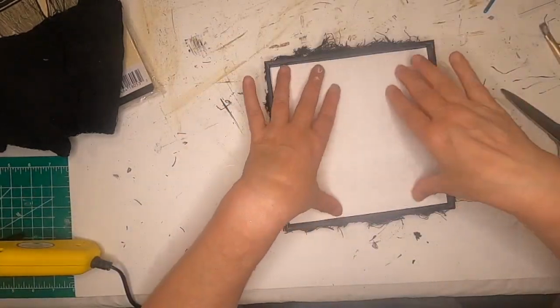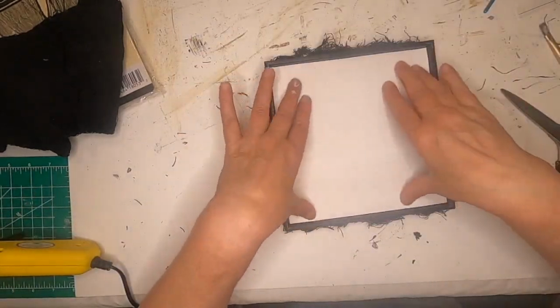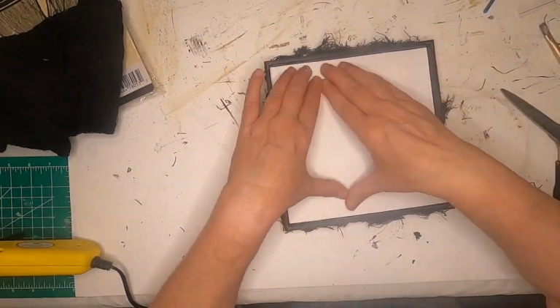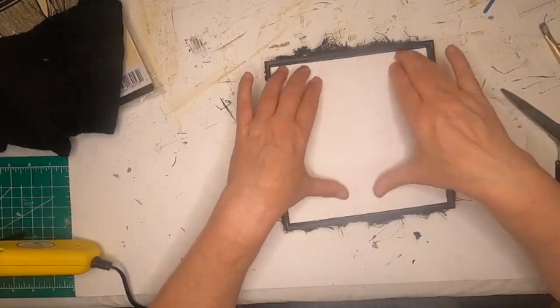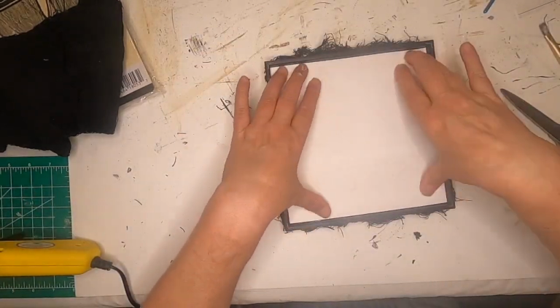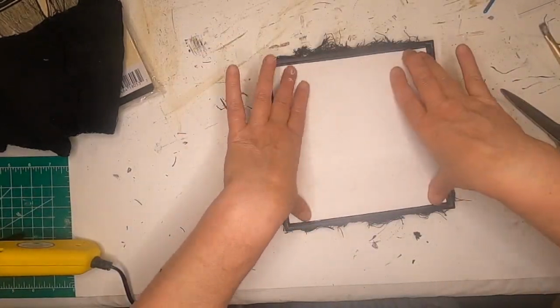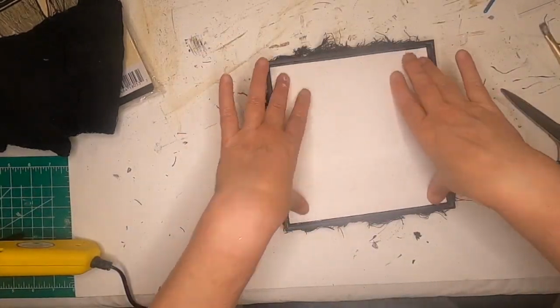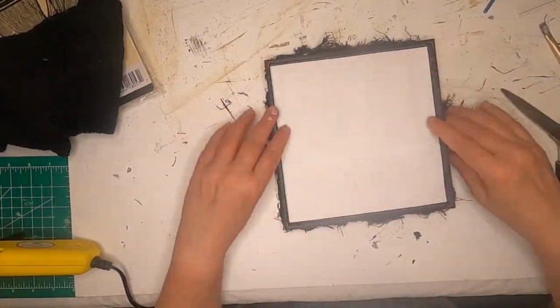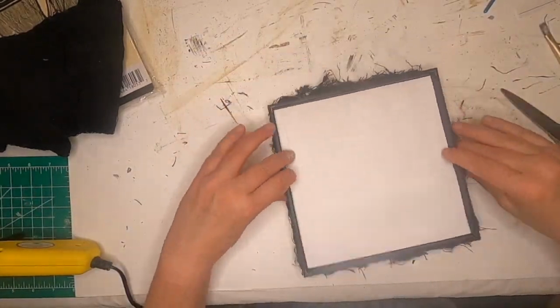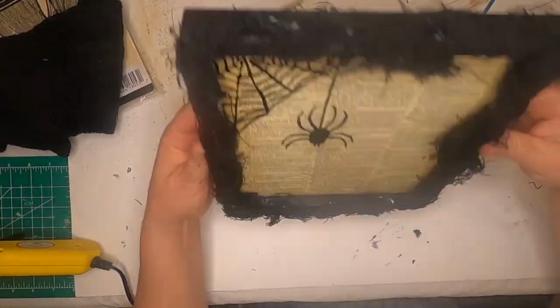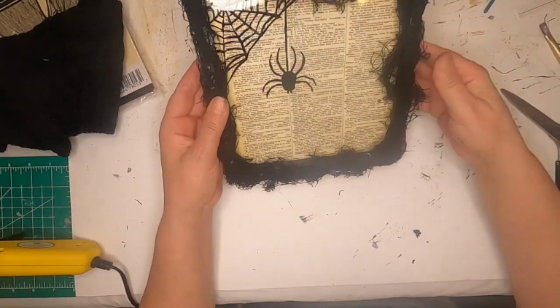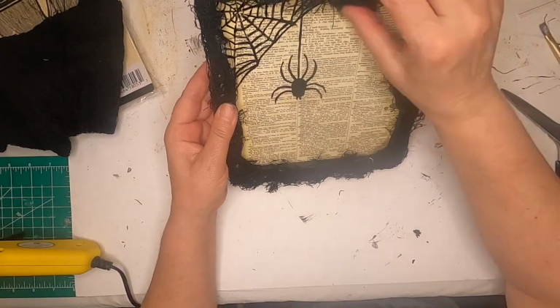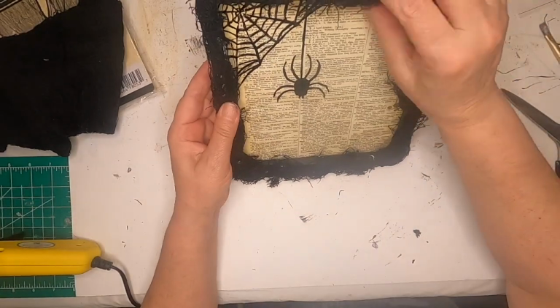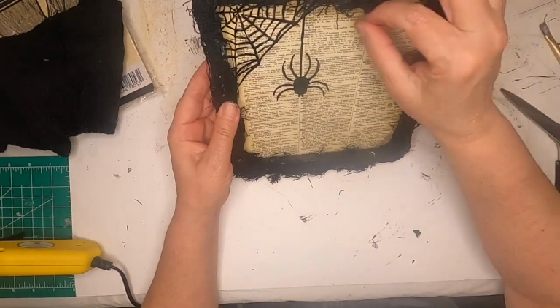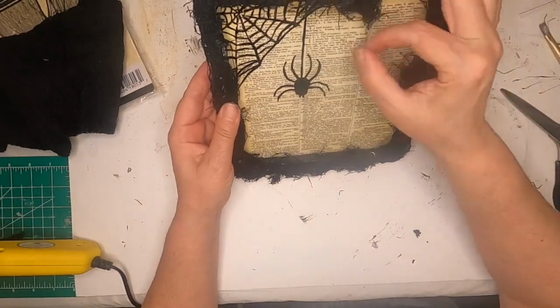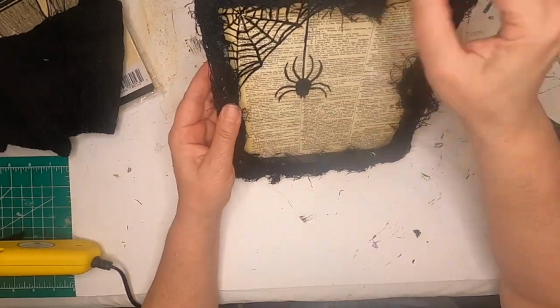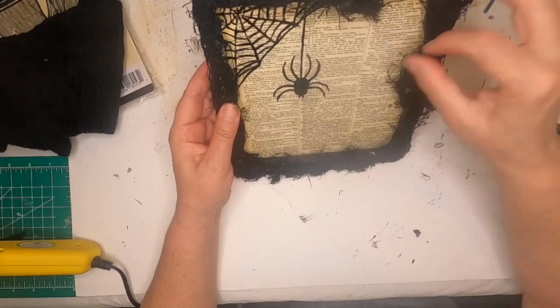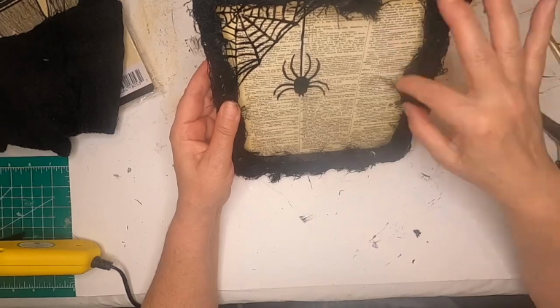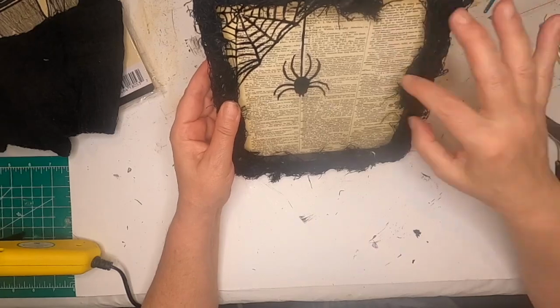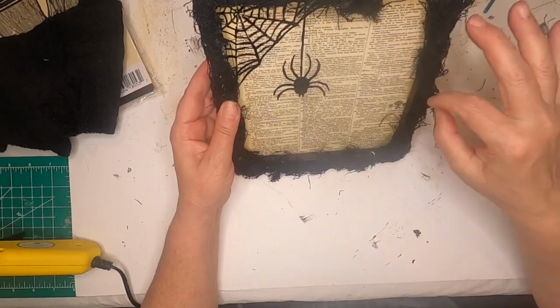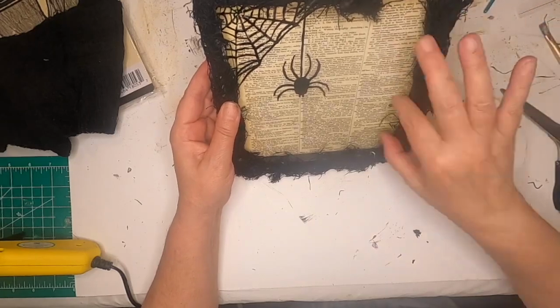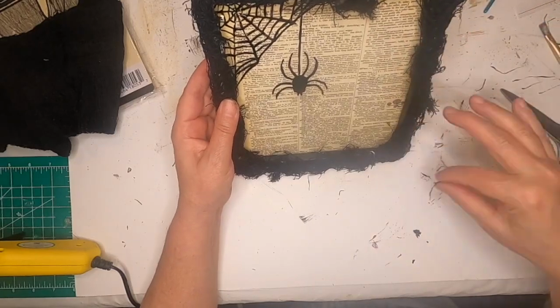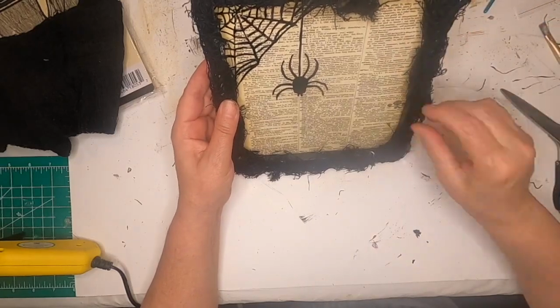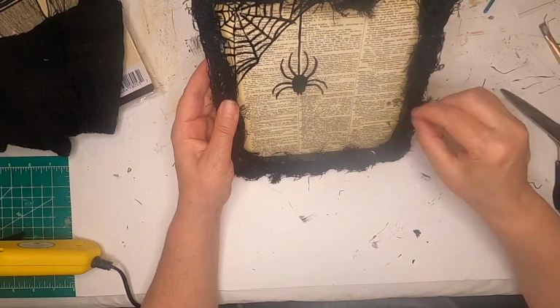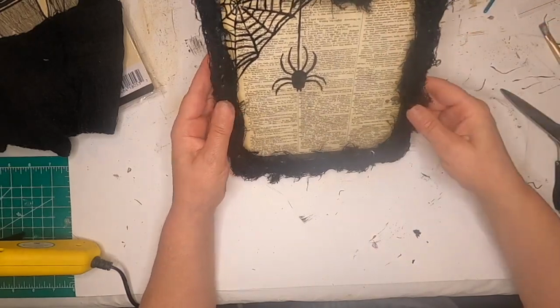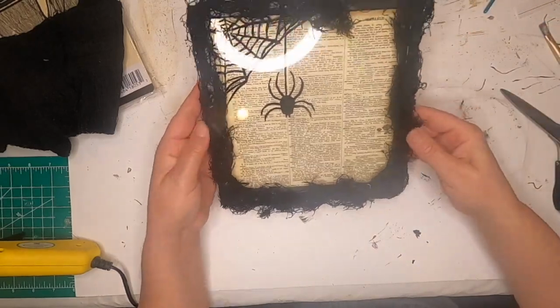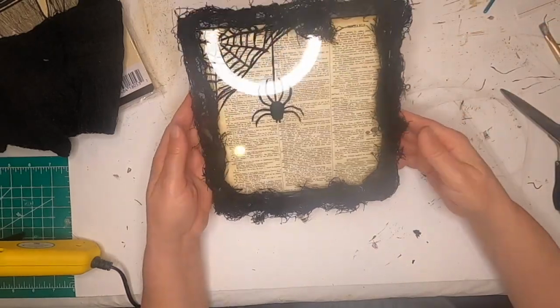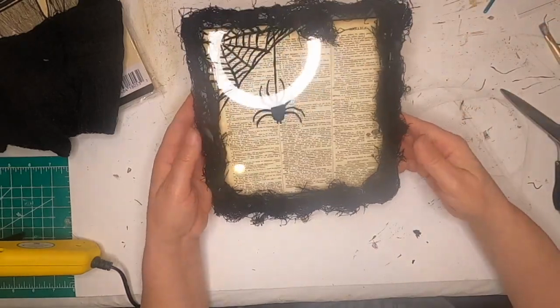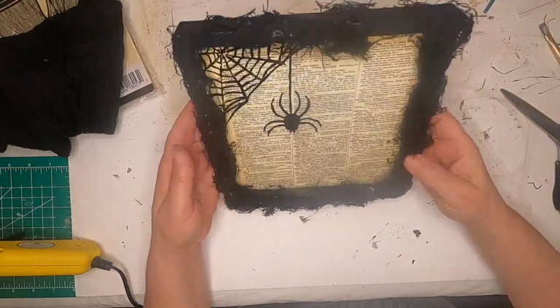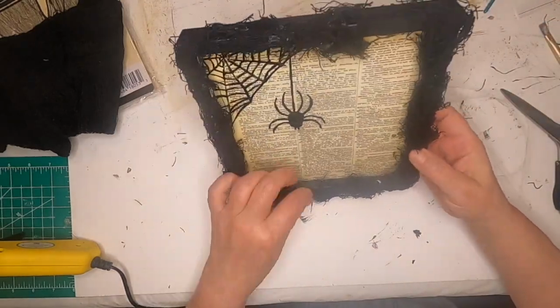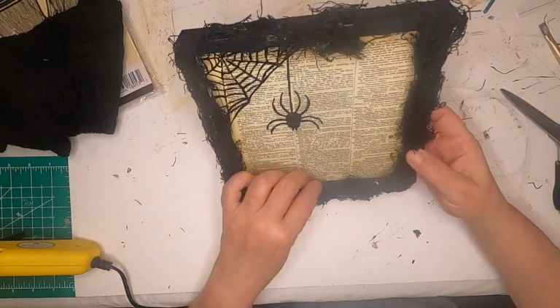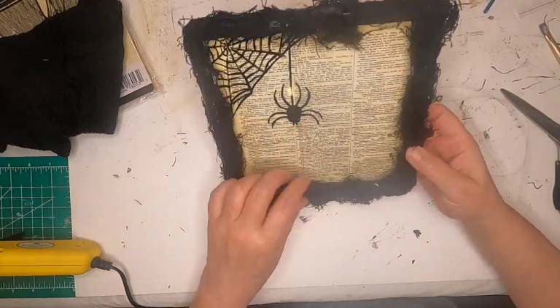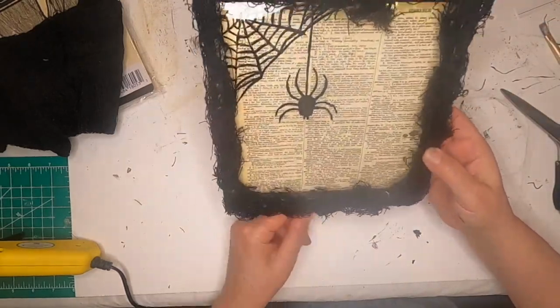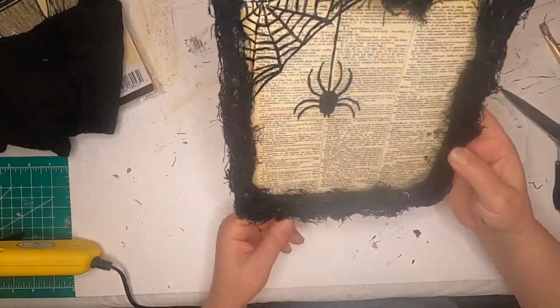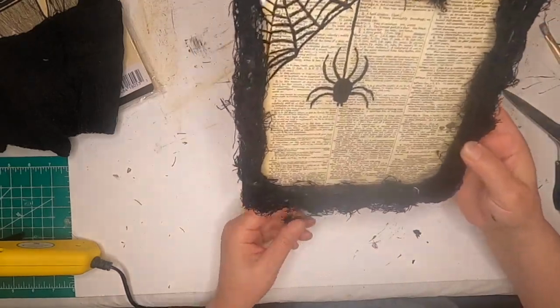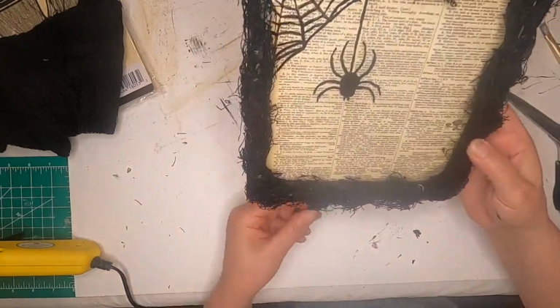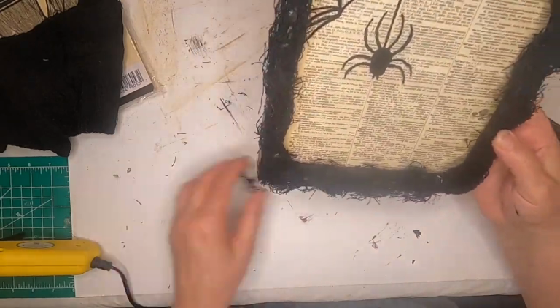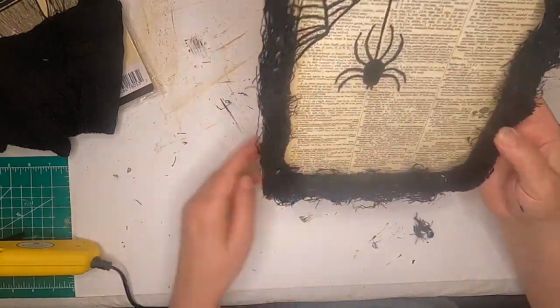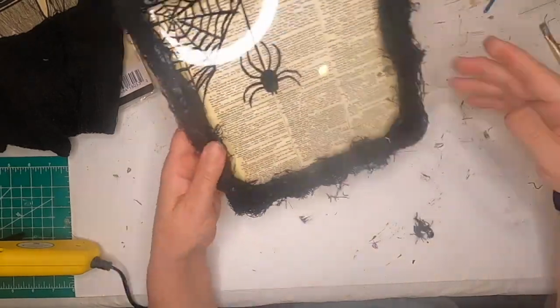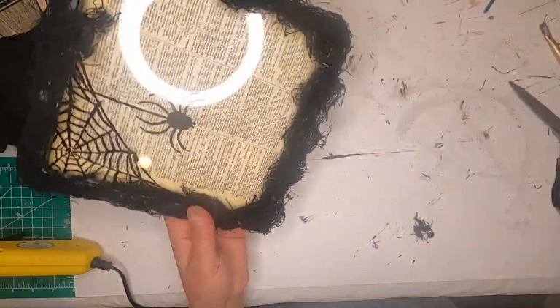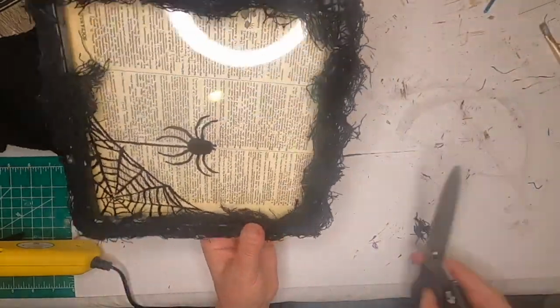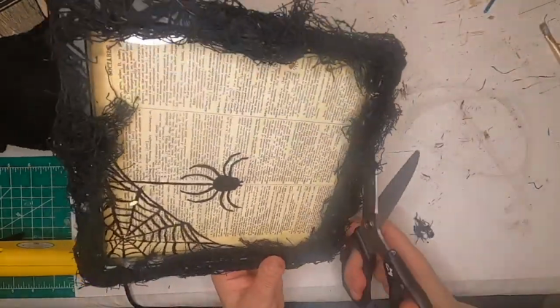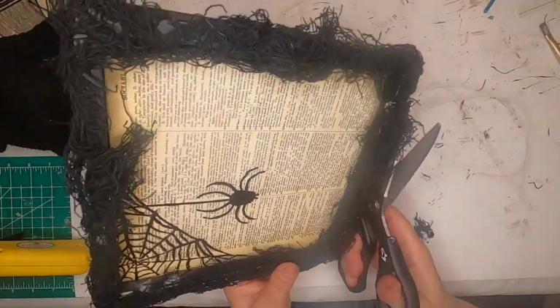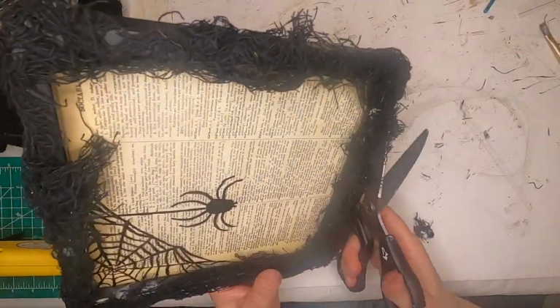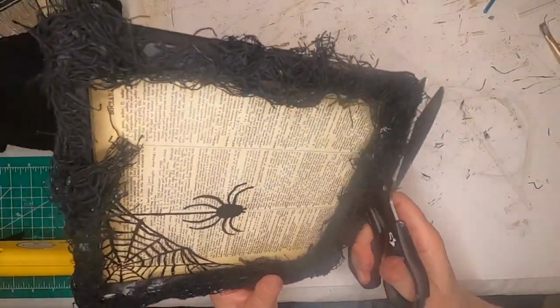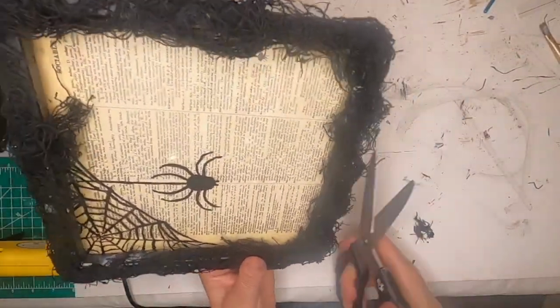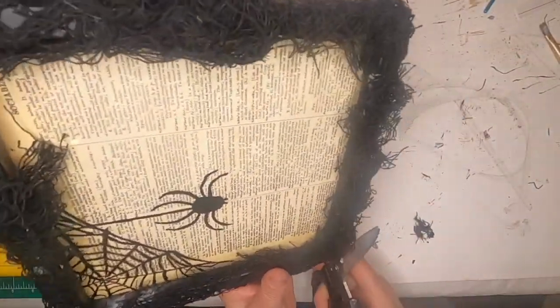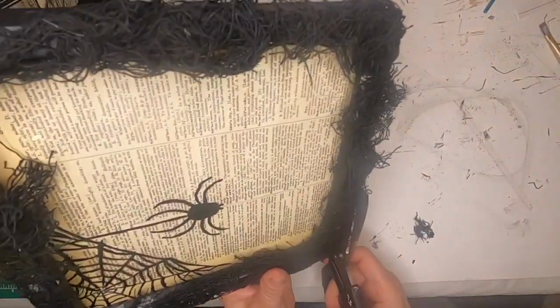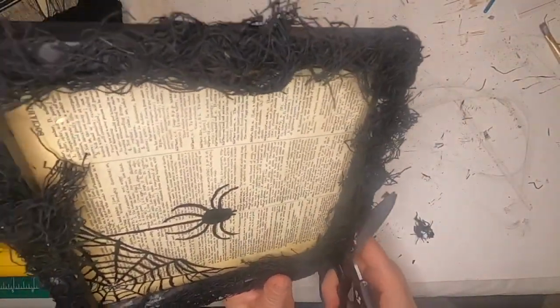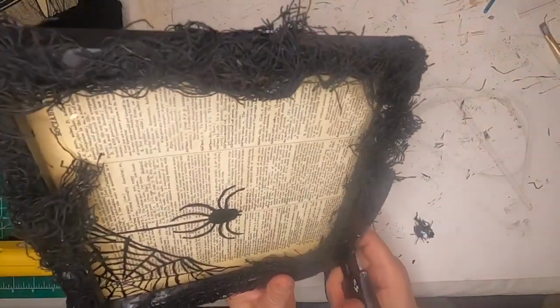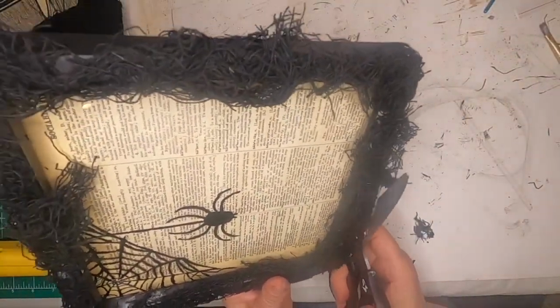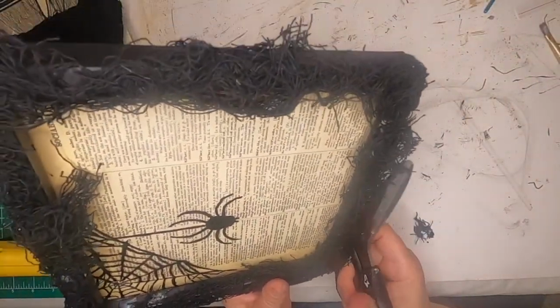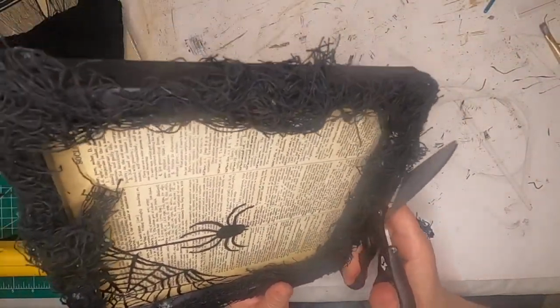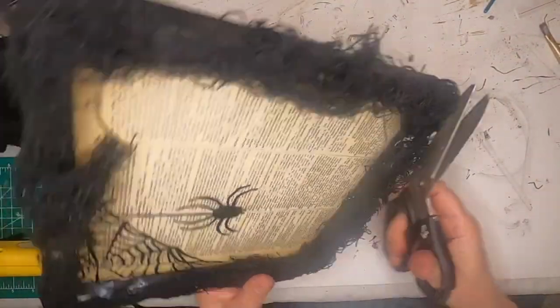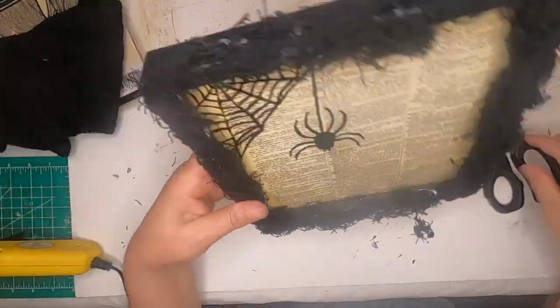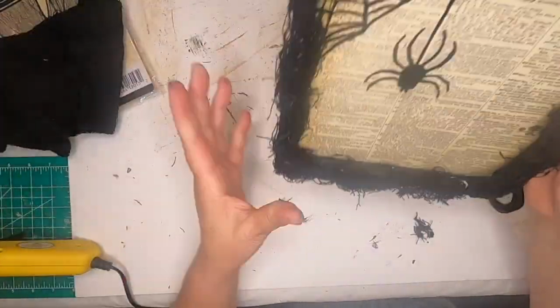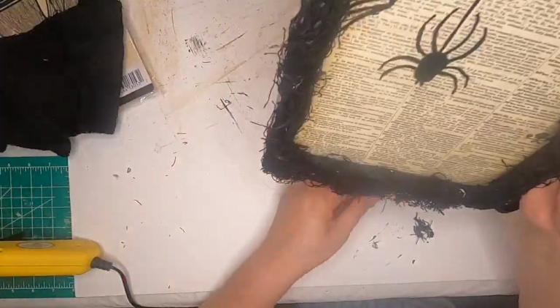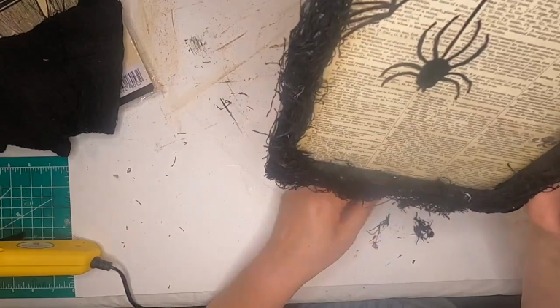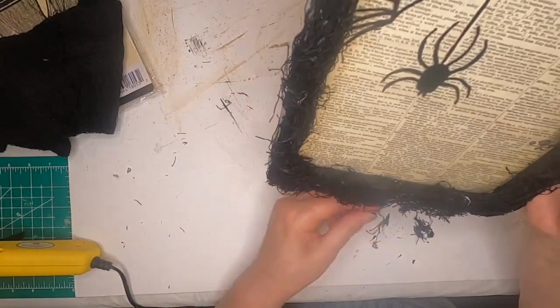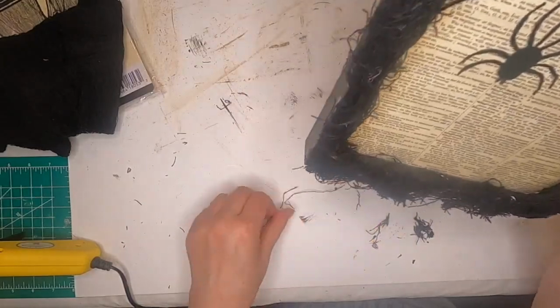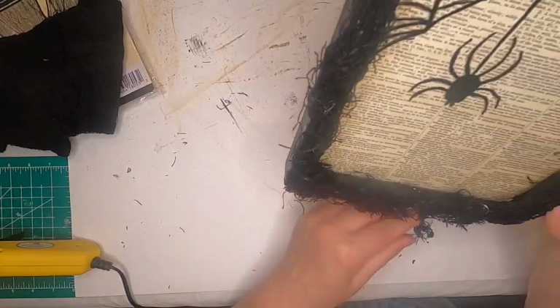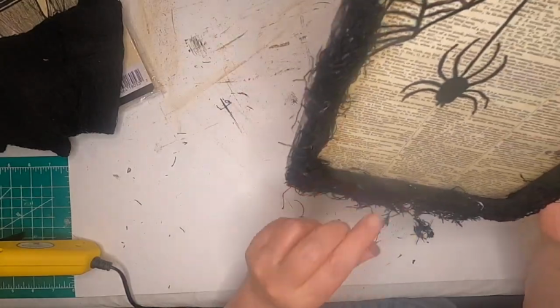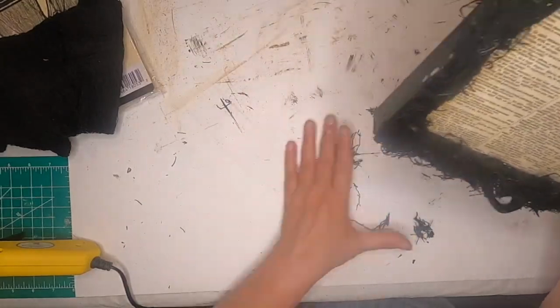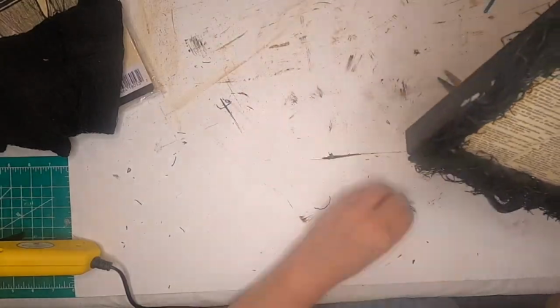And this is how it turned out. Just making sure that everything's stuck, give it a trim, and we're done.